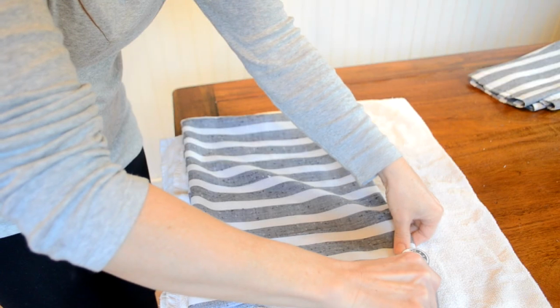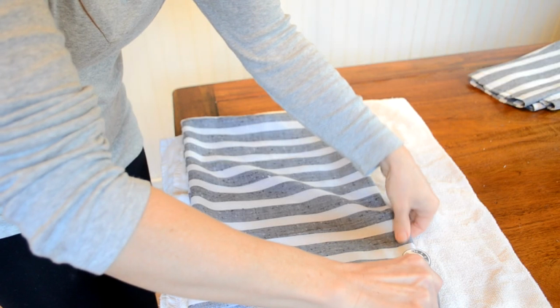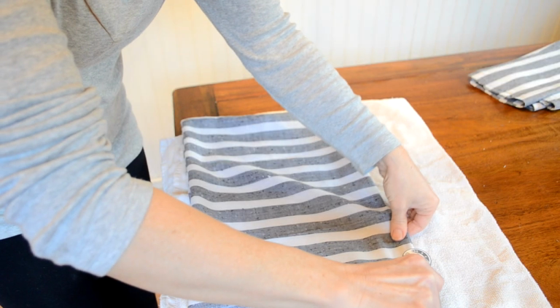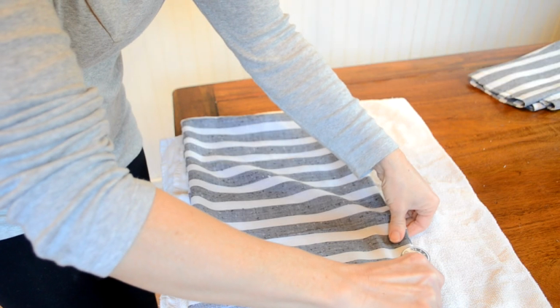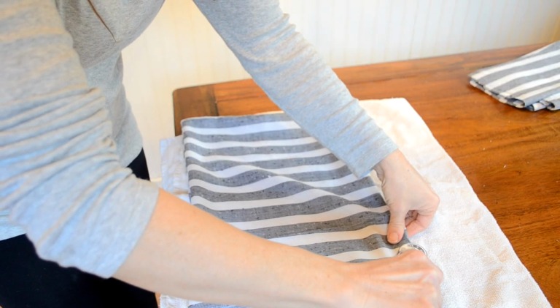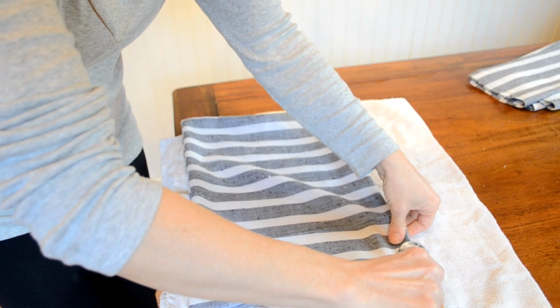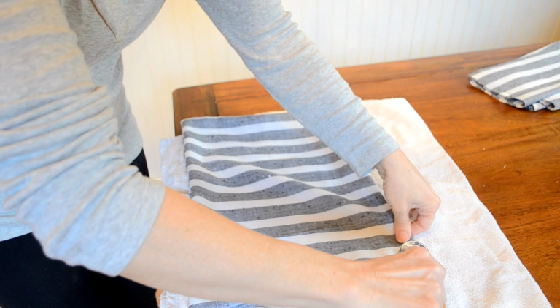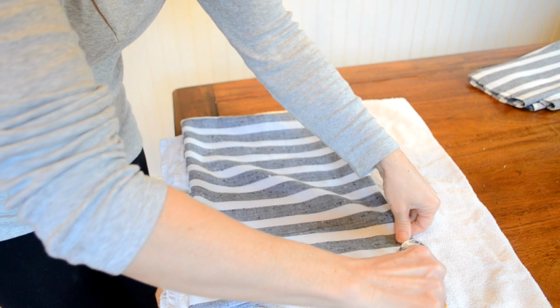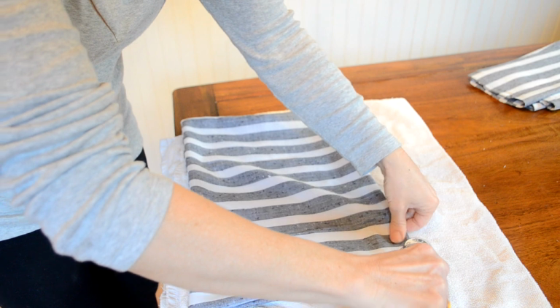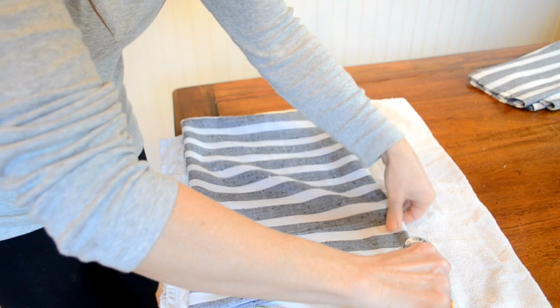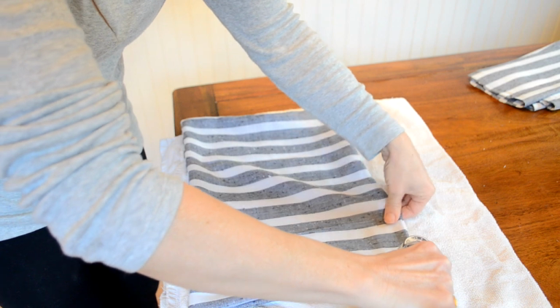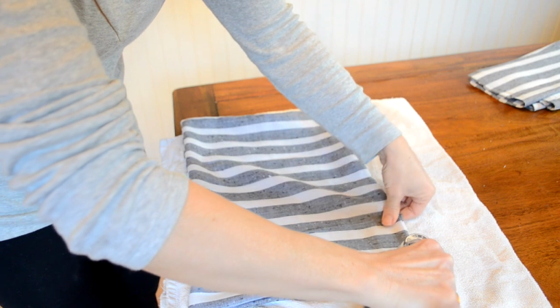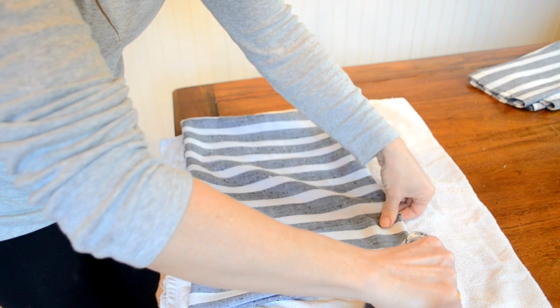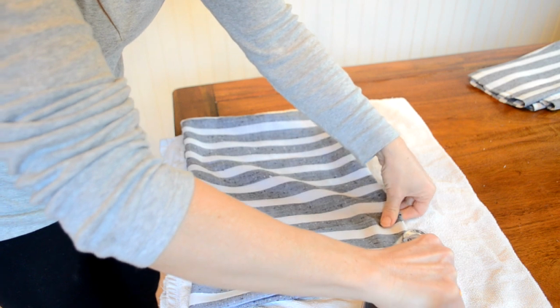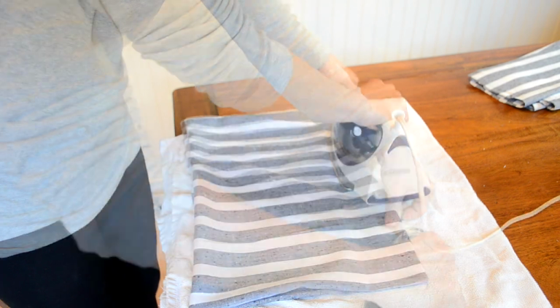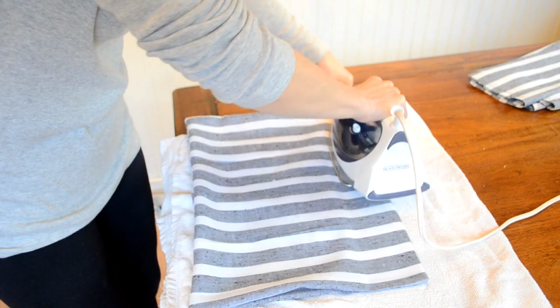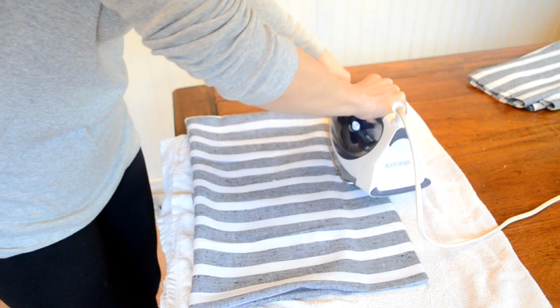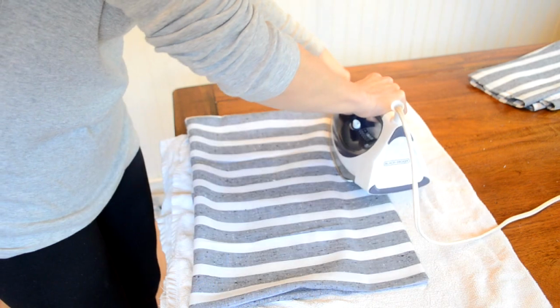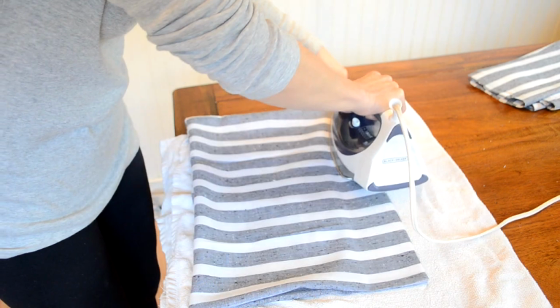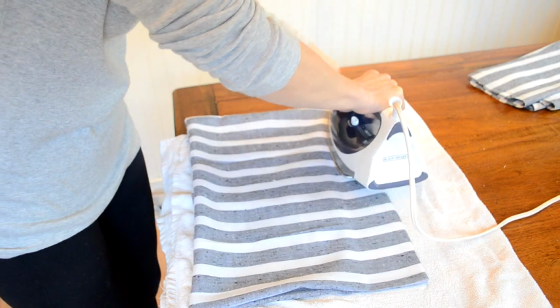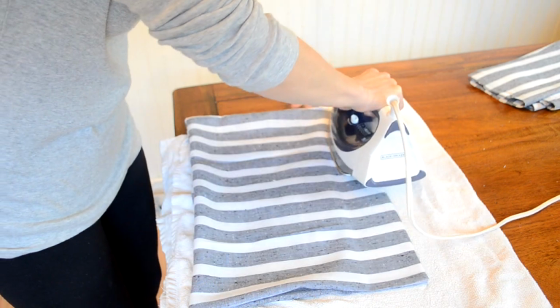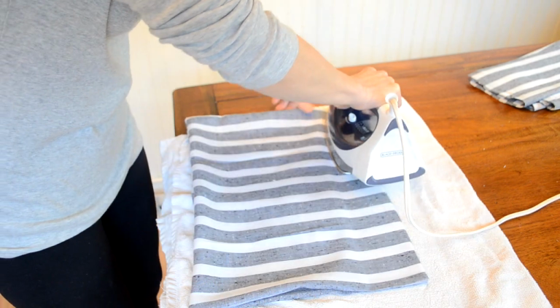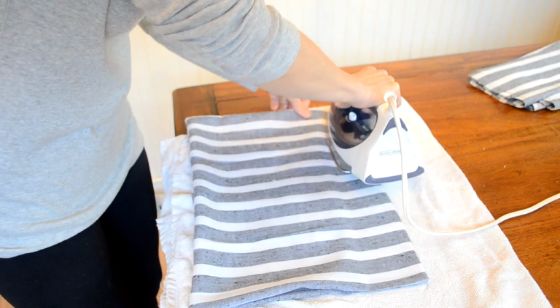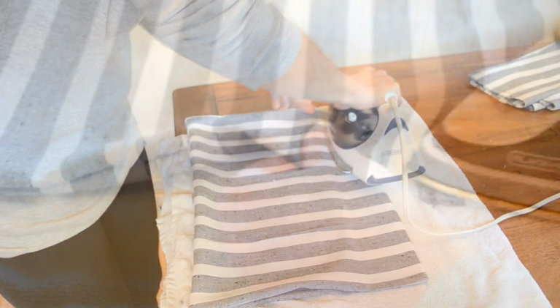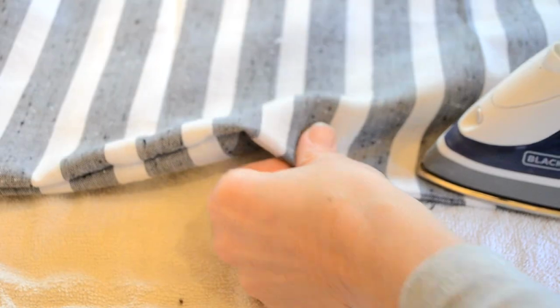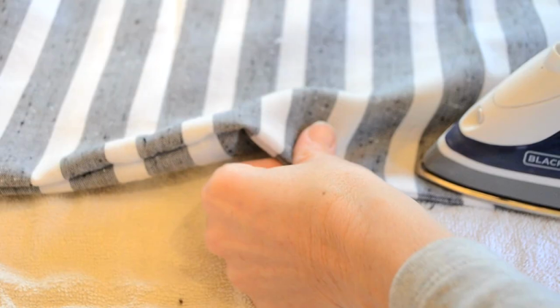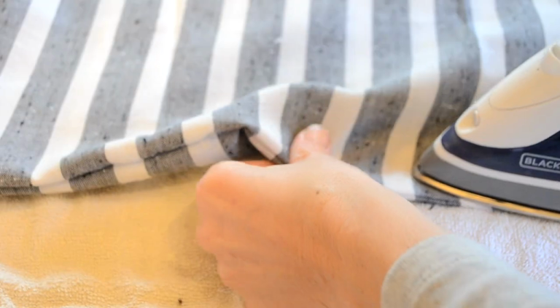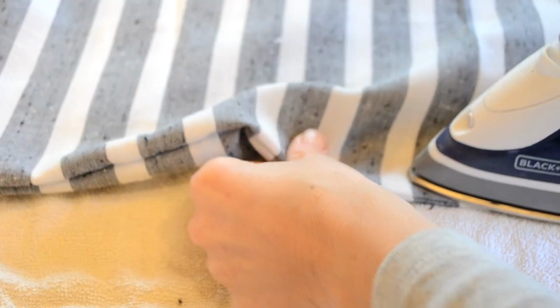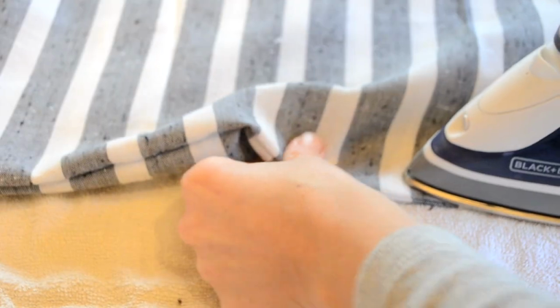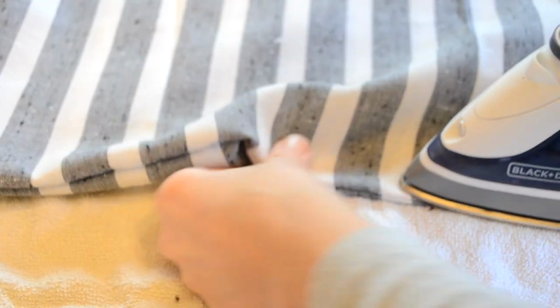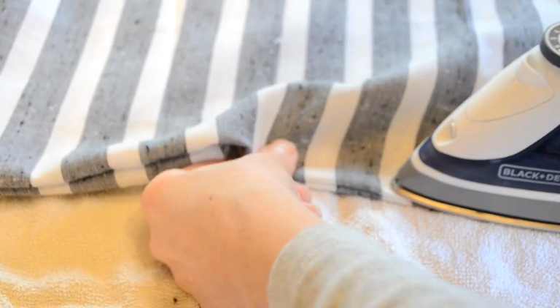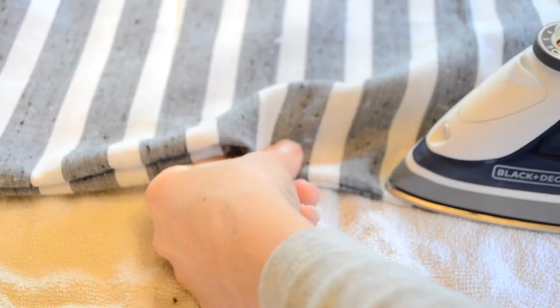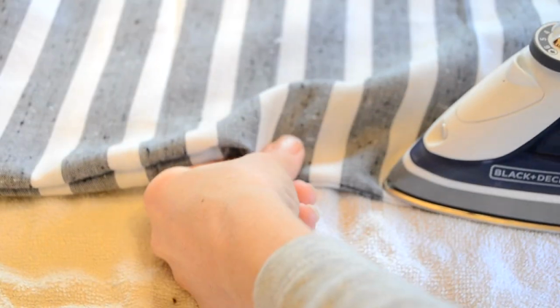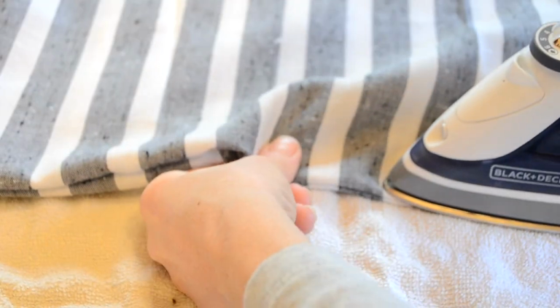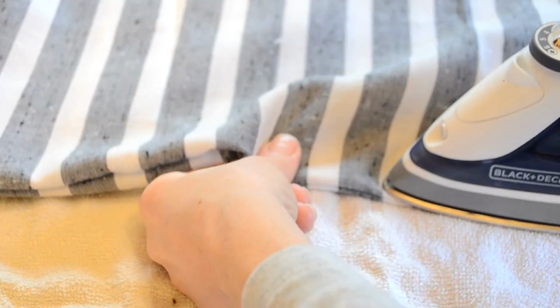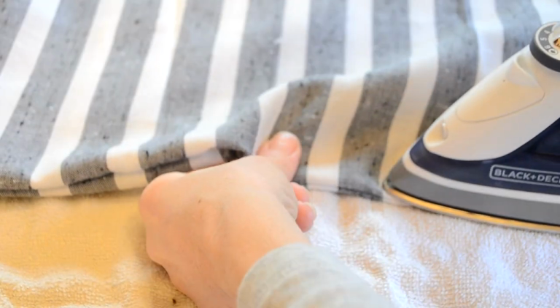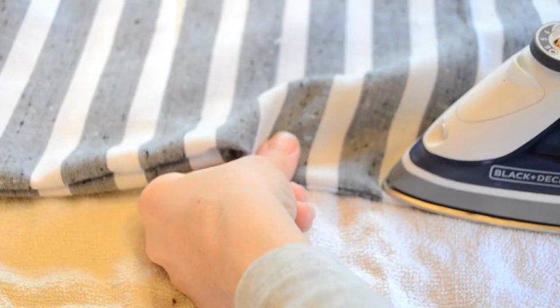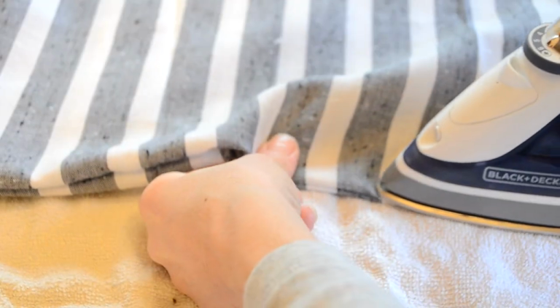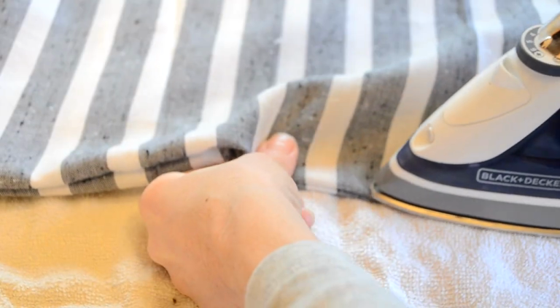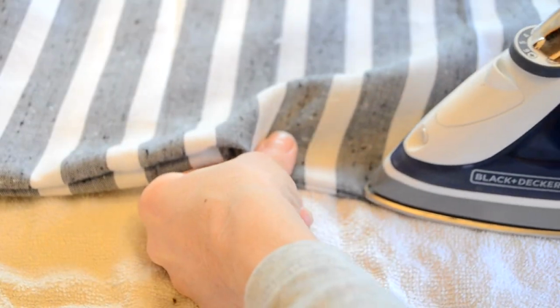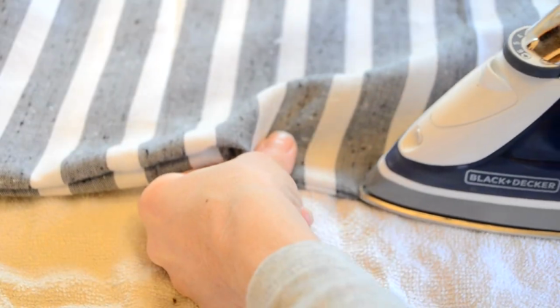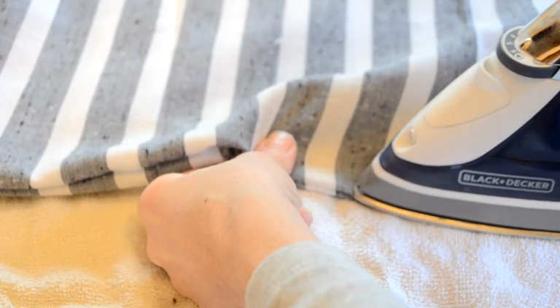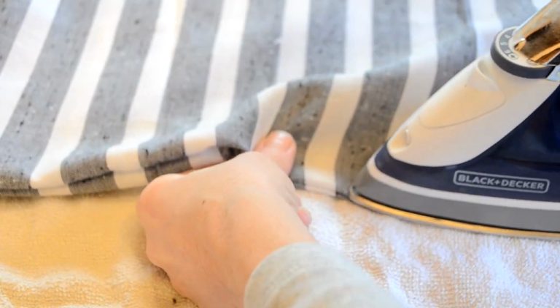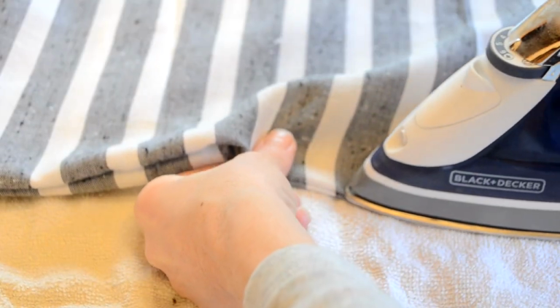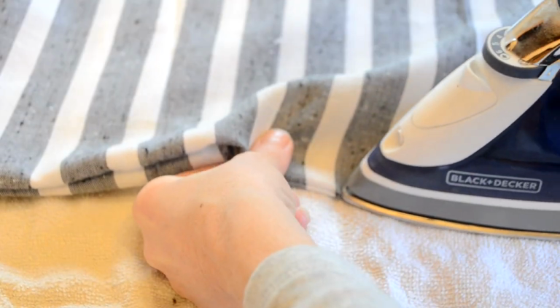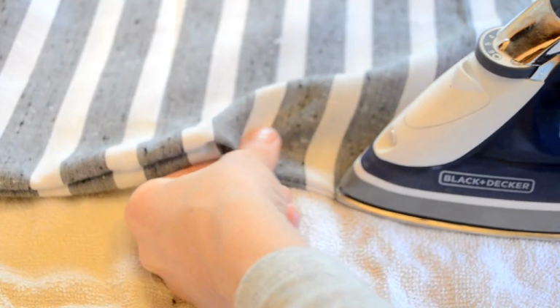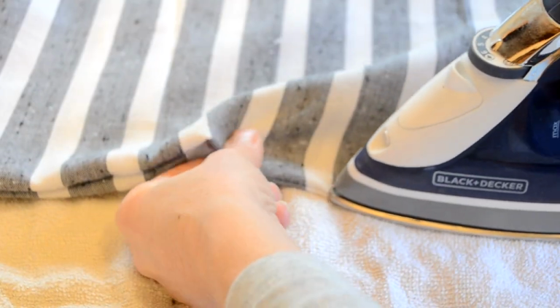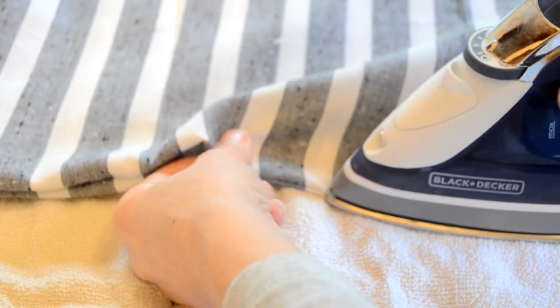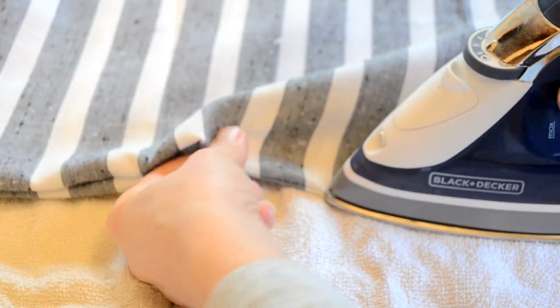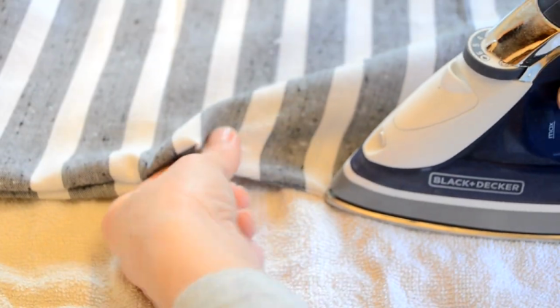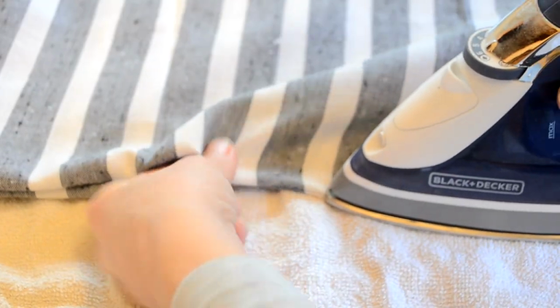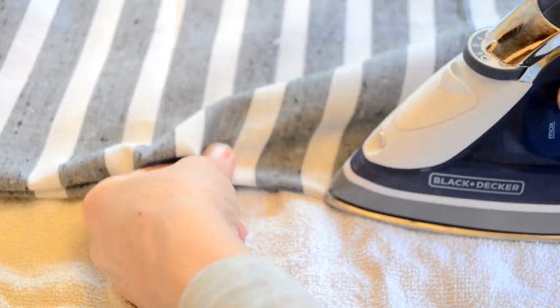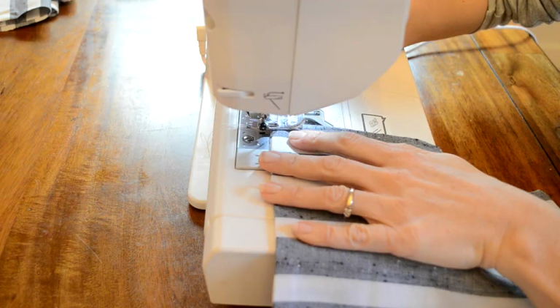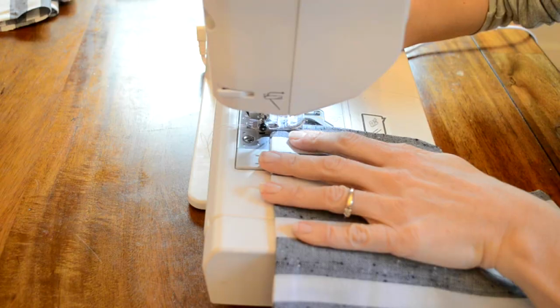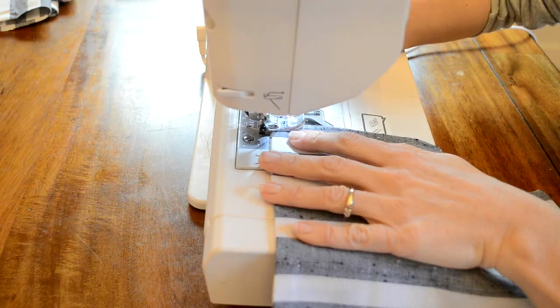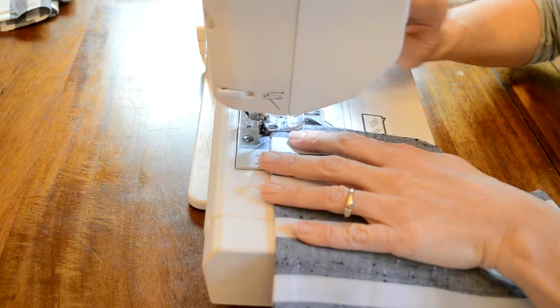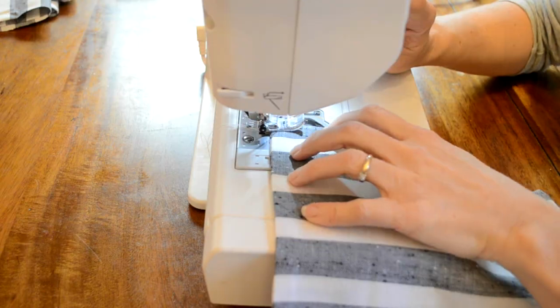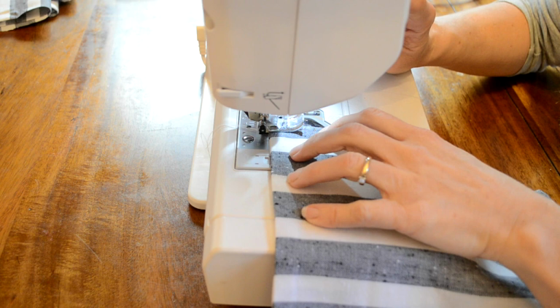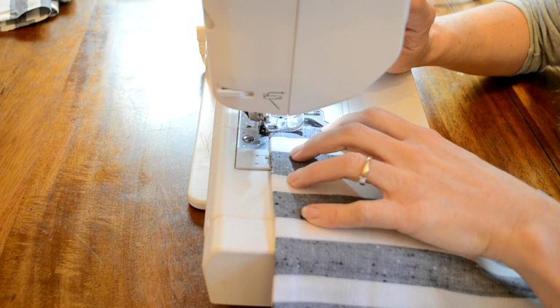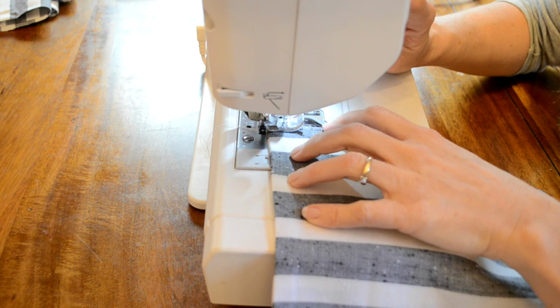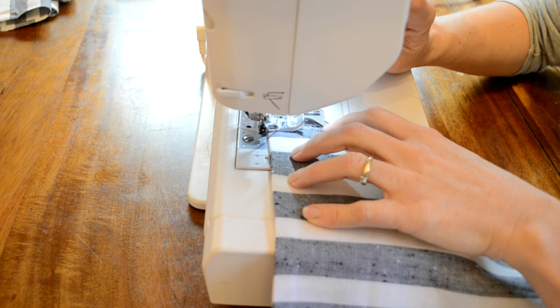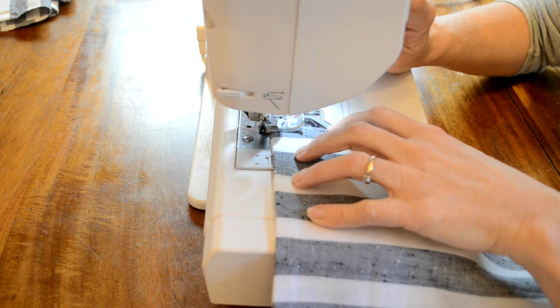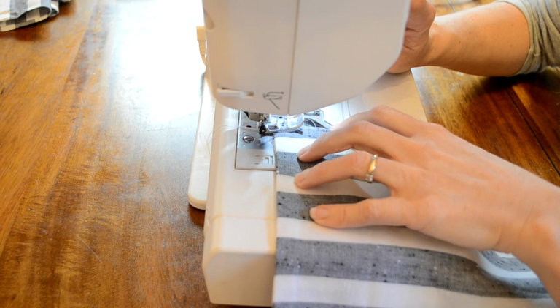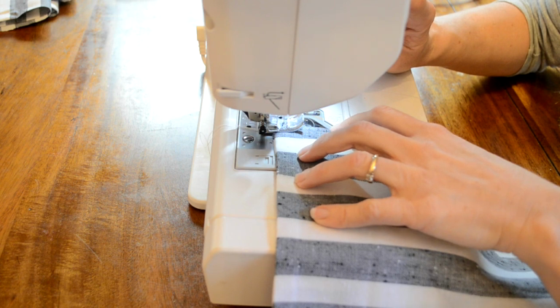Then I just ironed and top stitched around all of the edges, including the 4 inch opening.